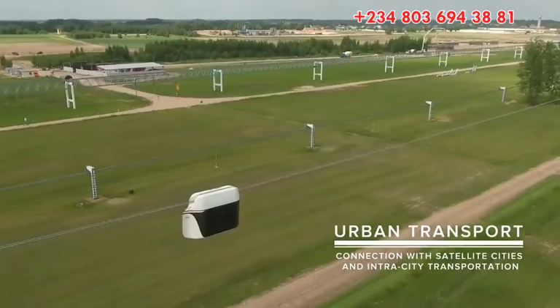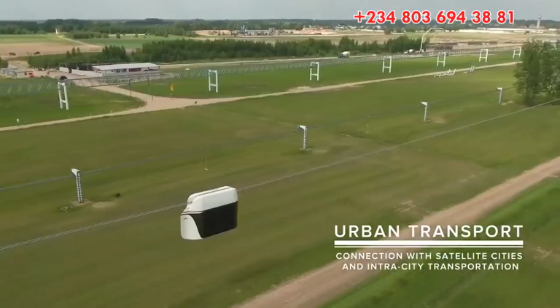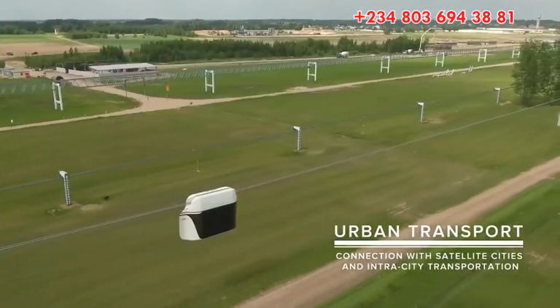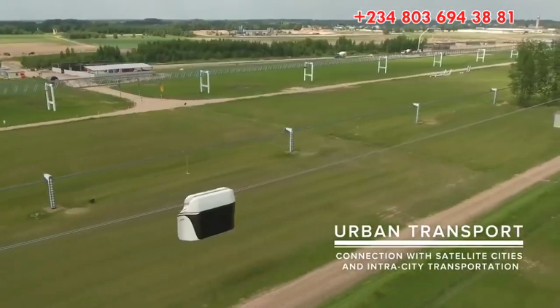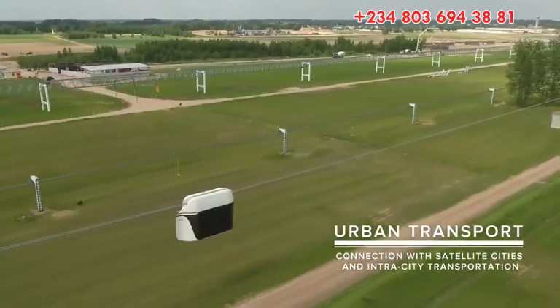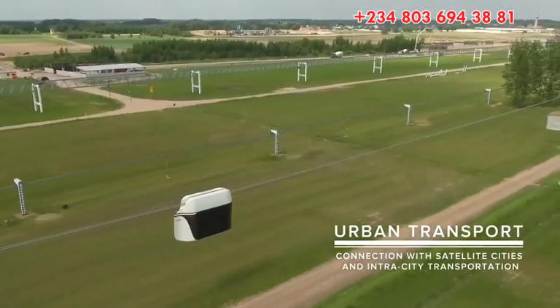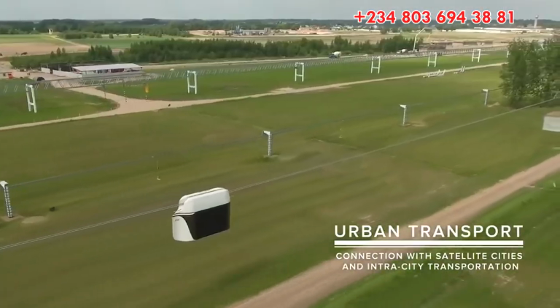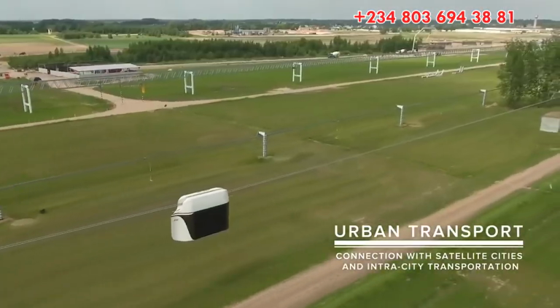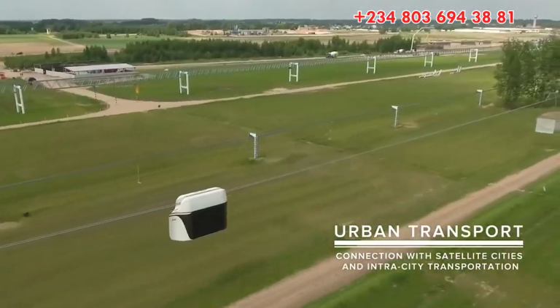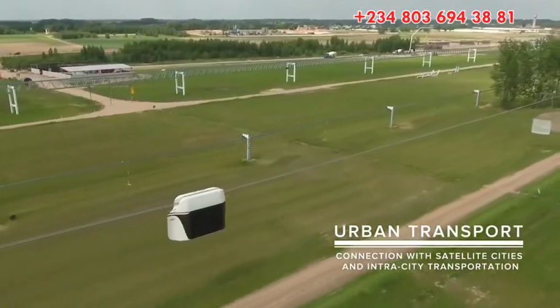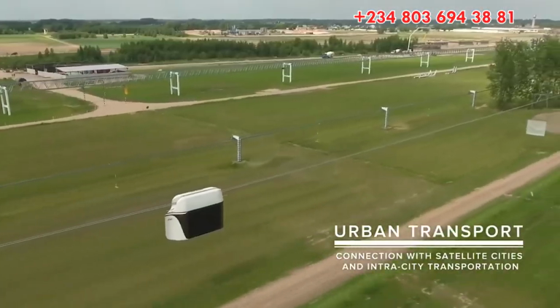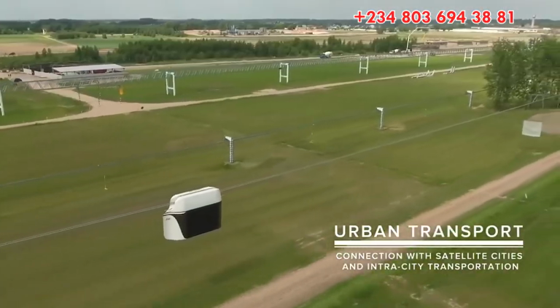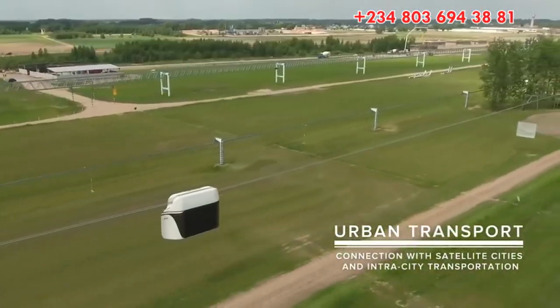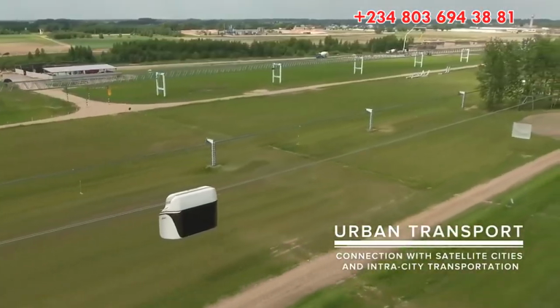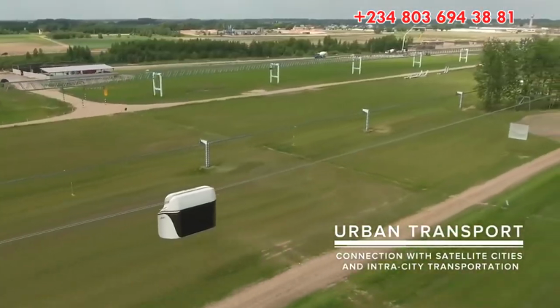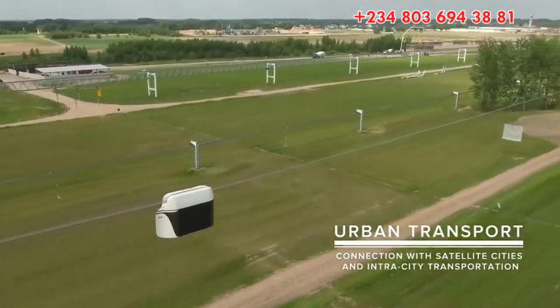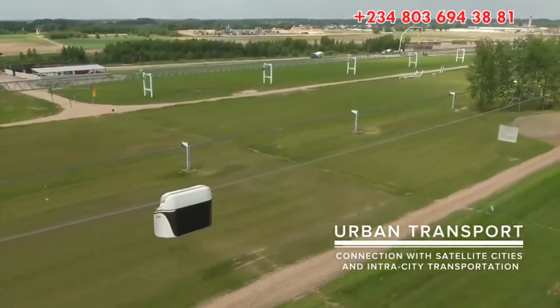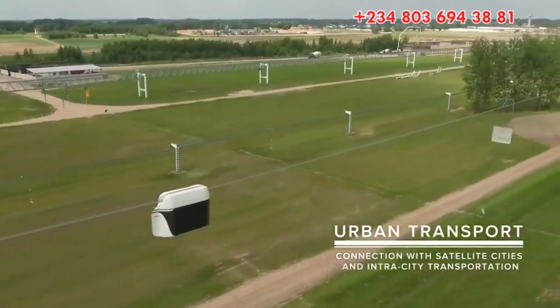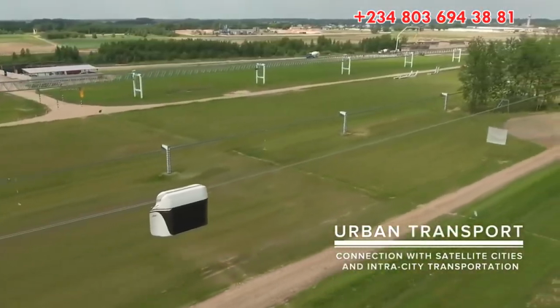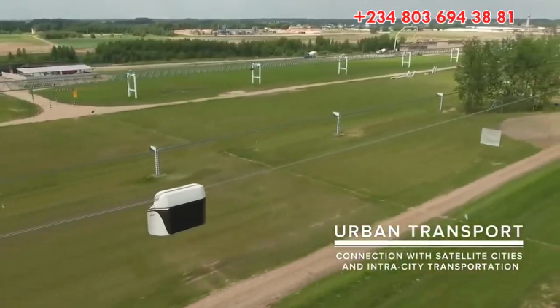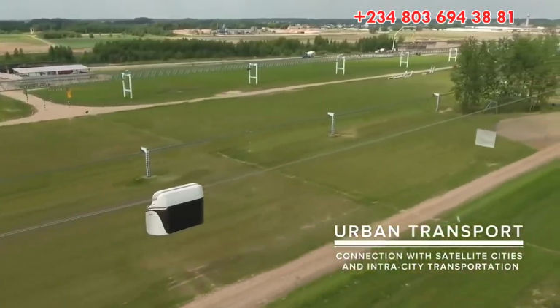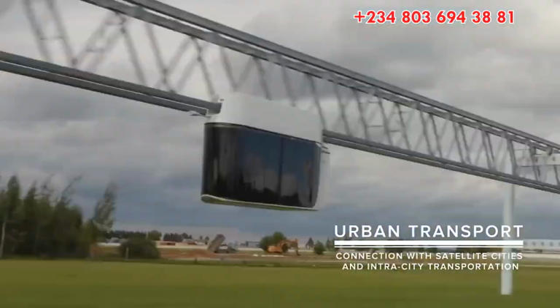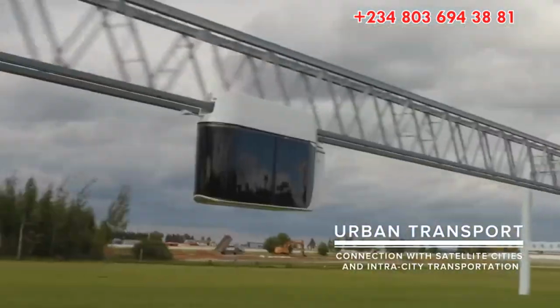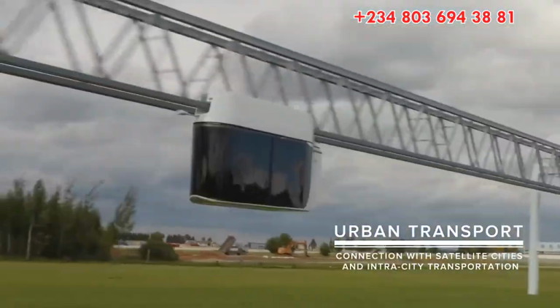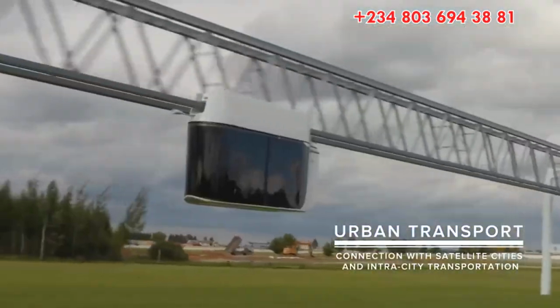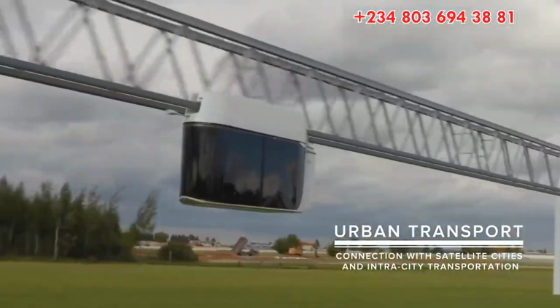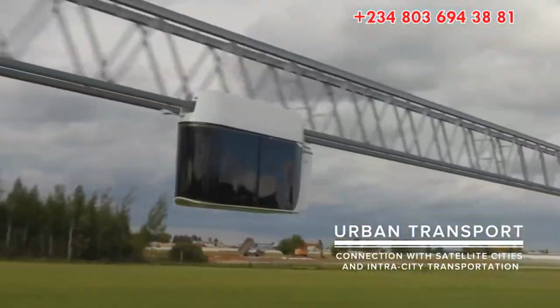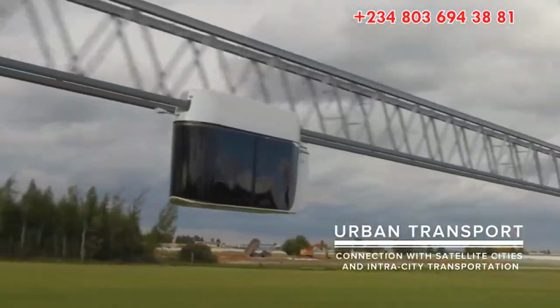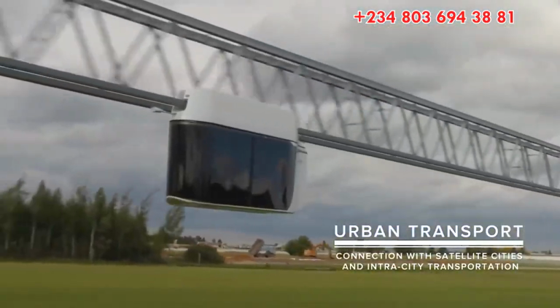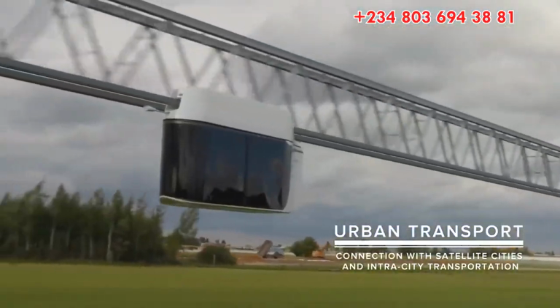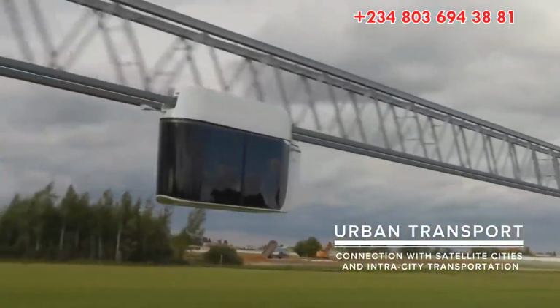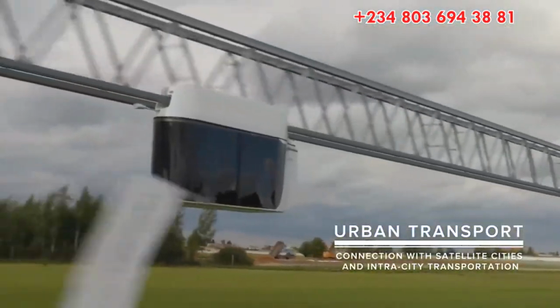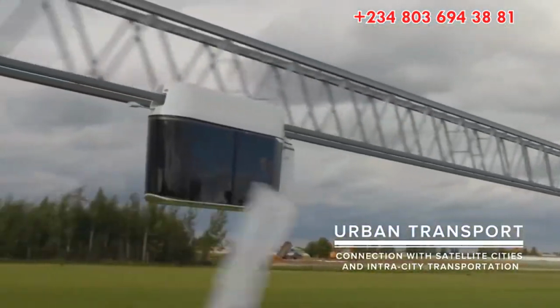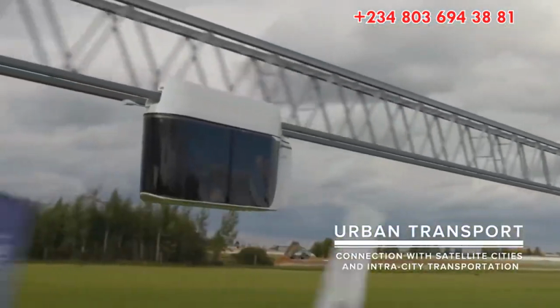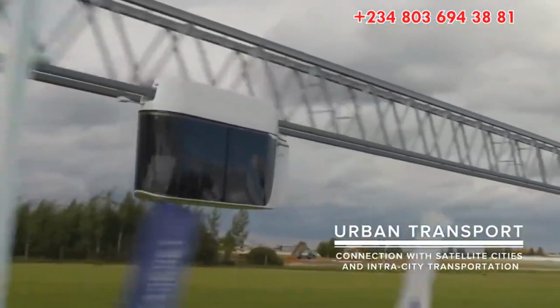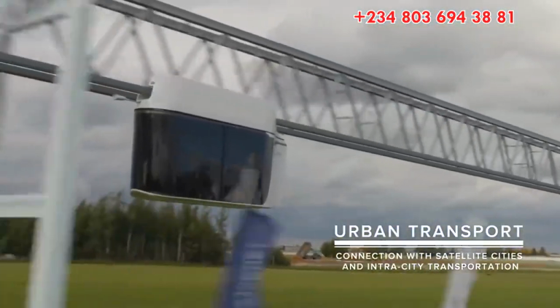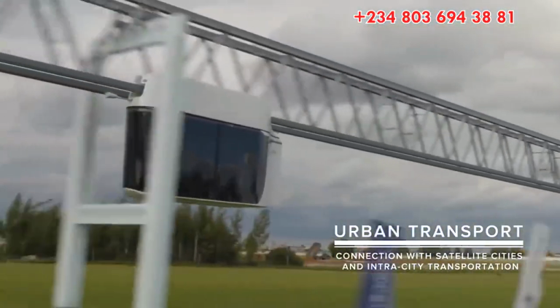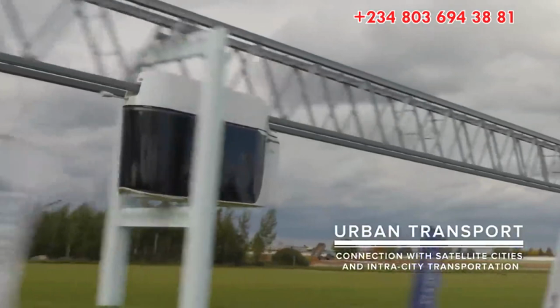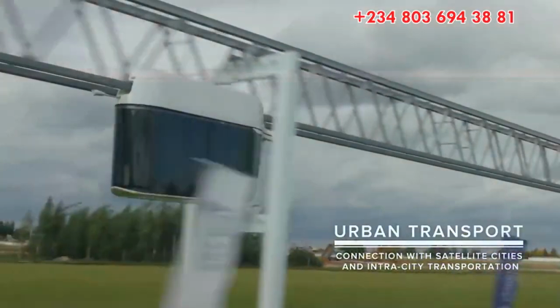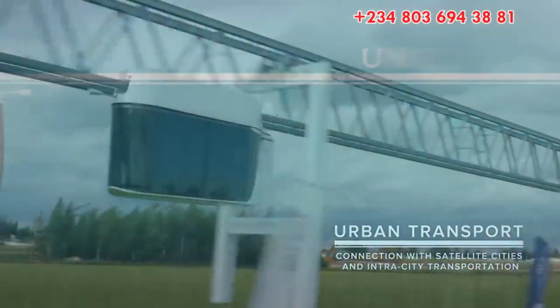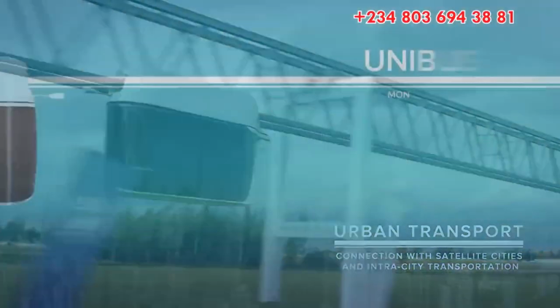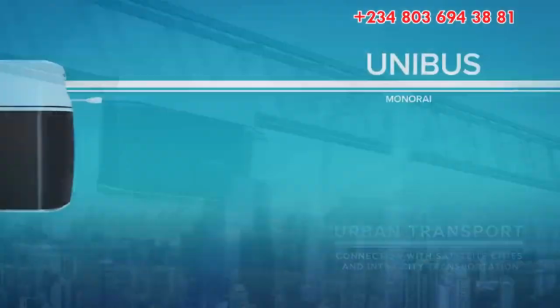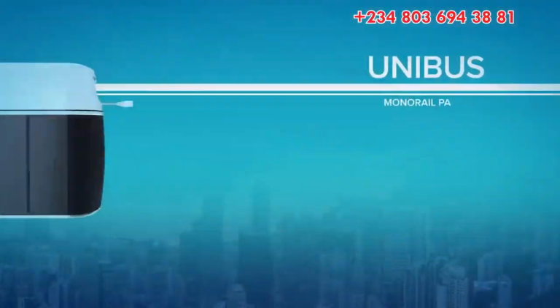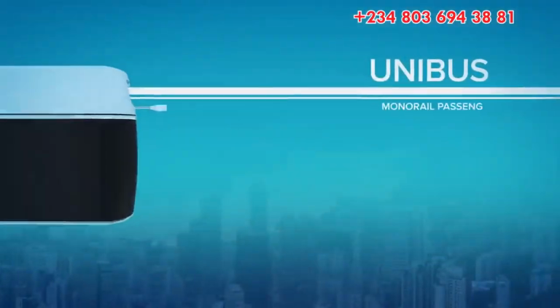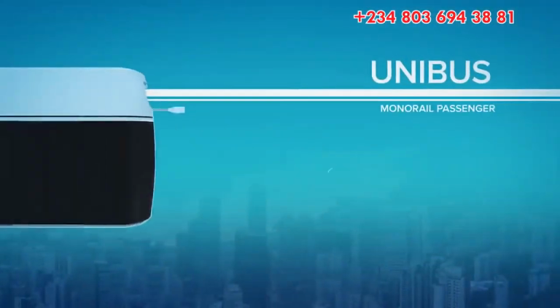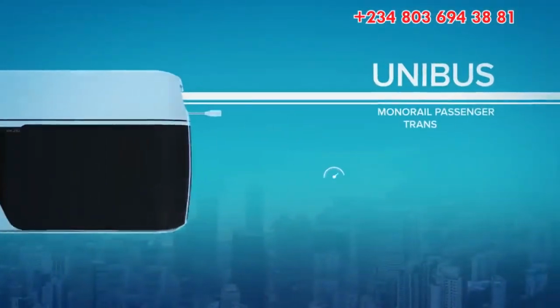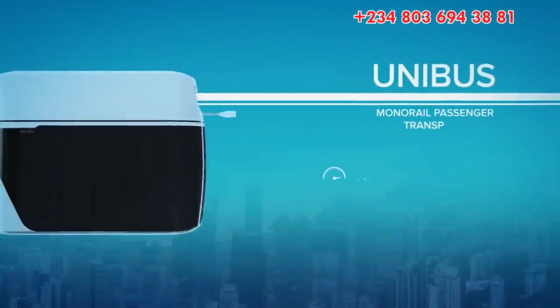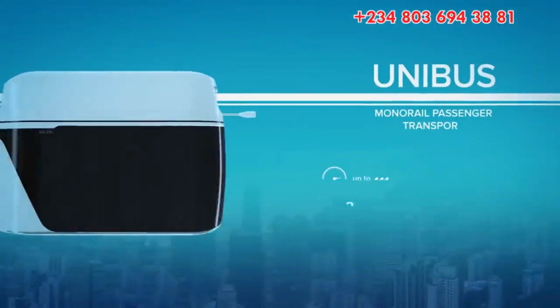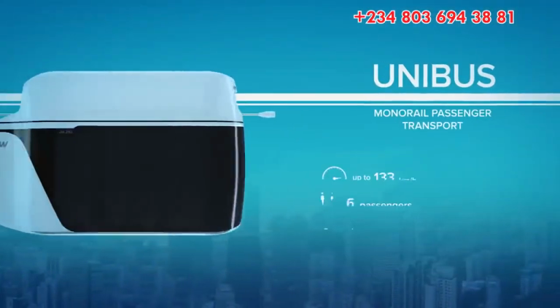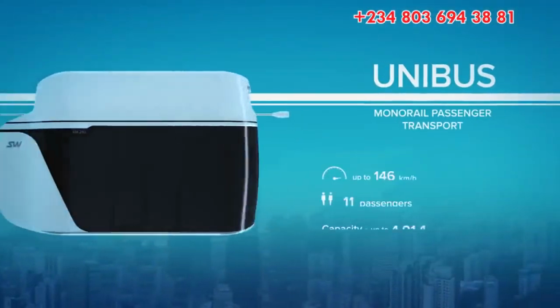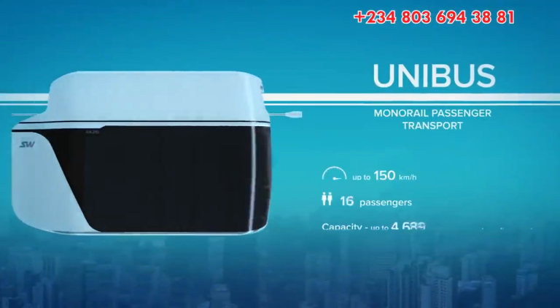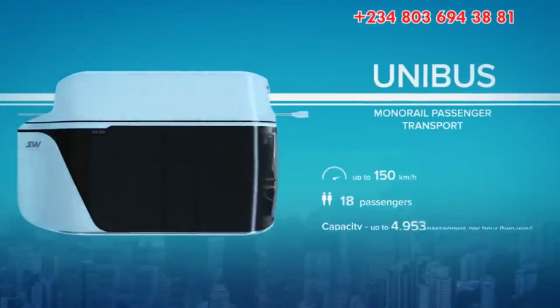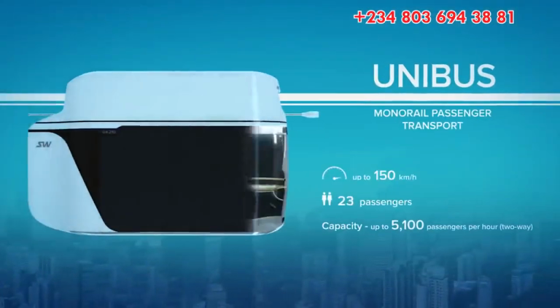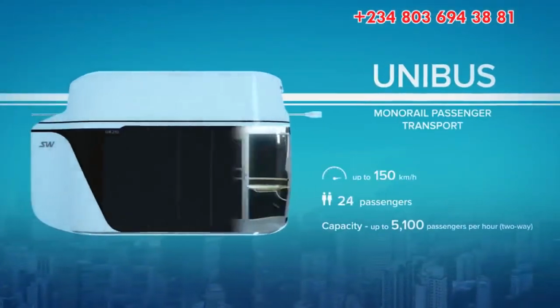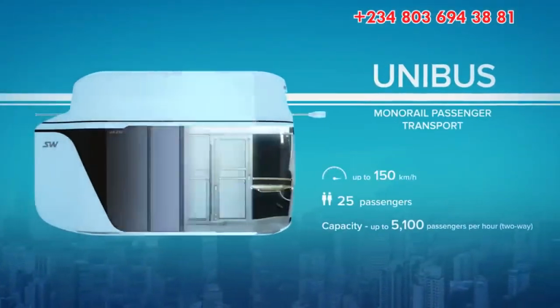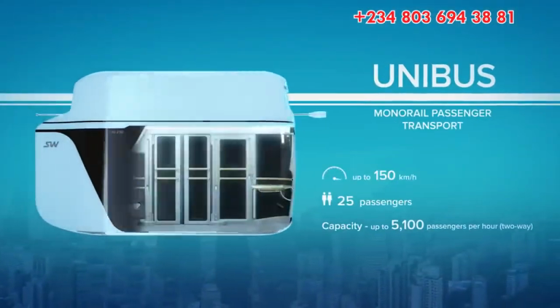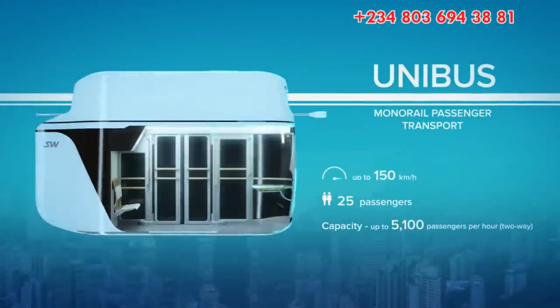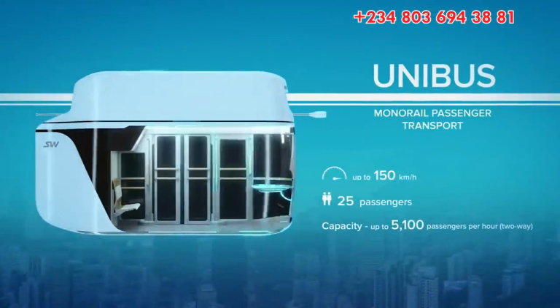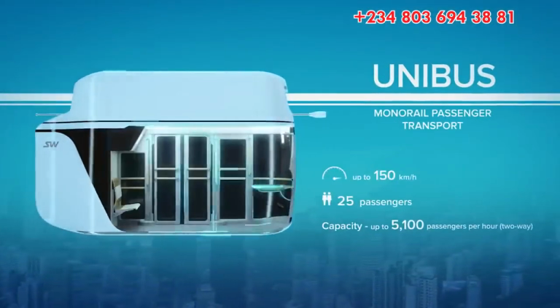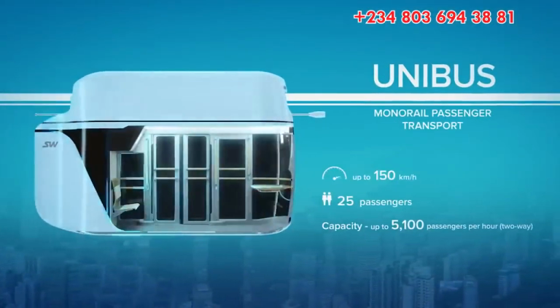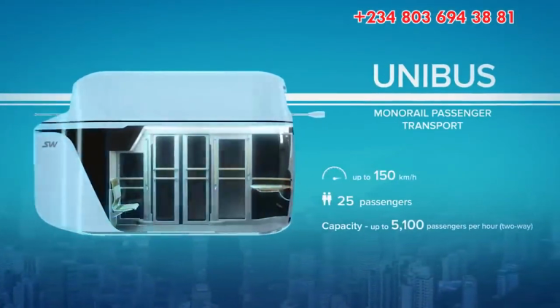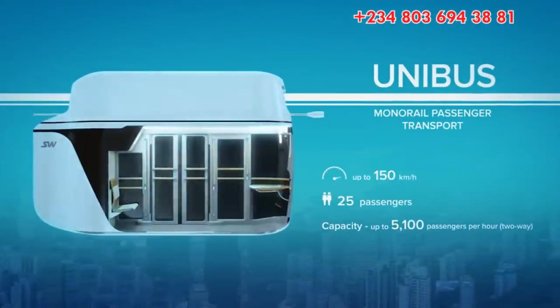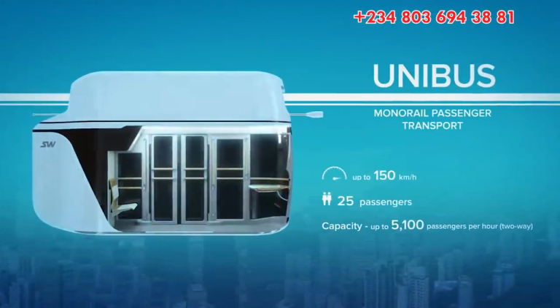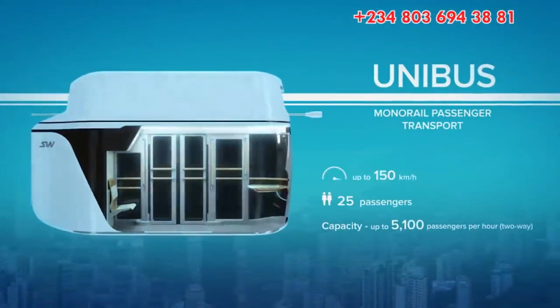Unibus, a single vehicle for 14 passengers, used for operation on urban and suburban routes.